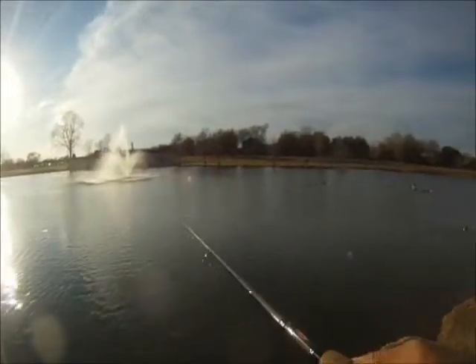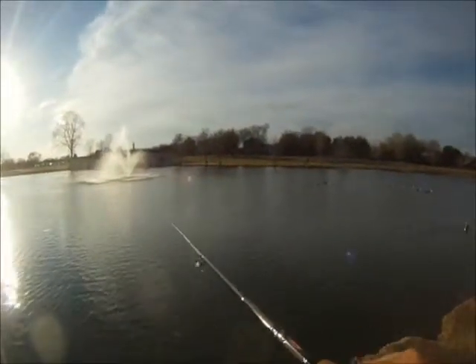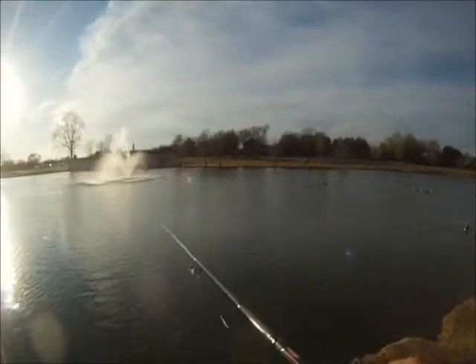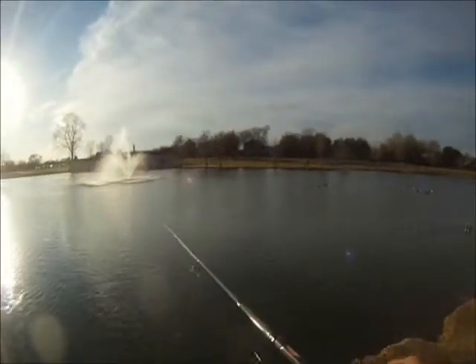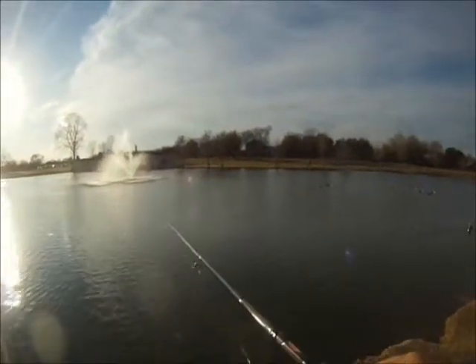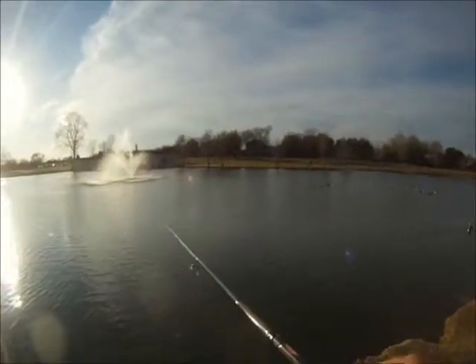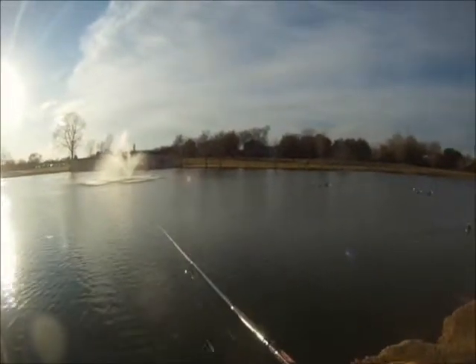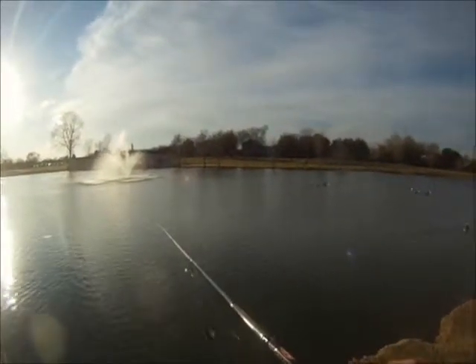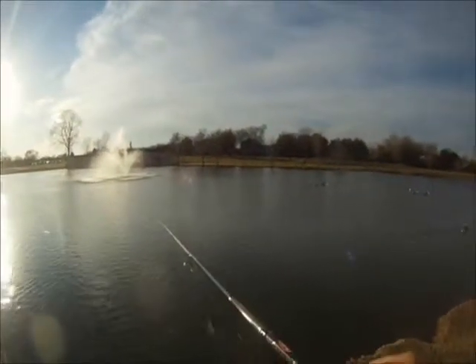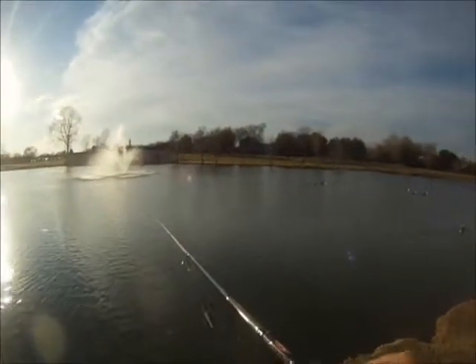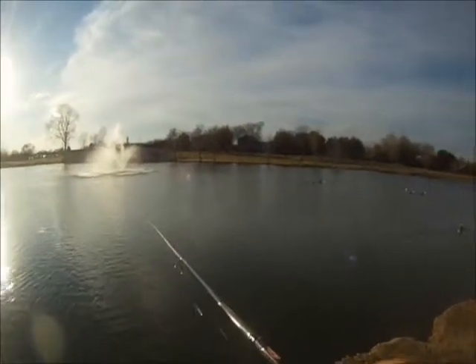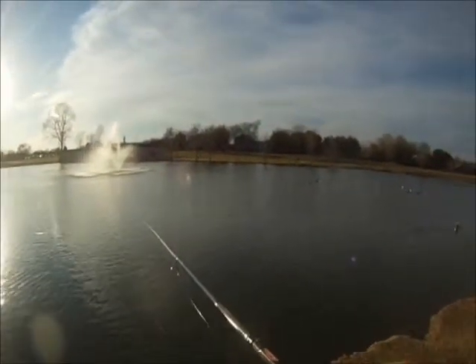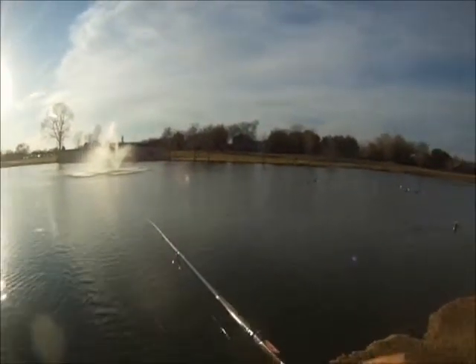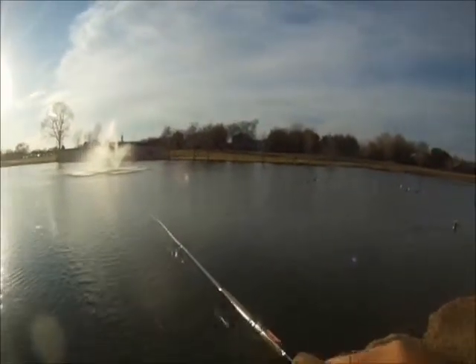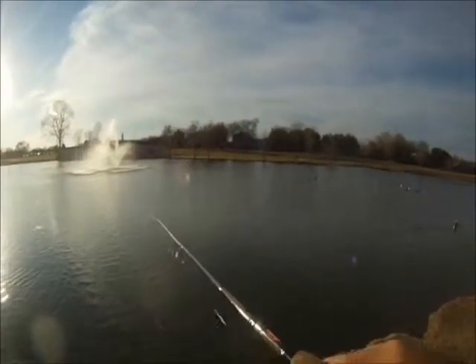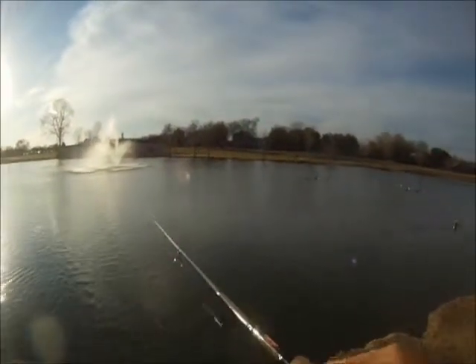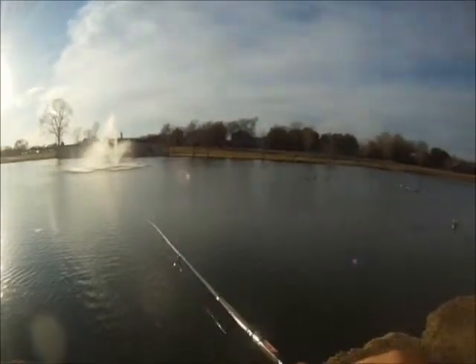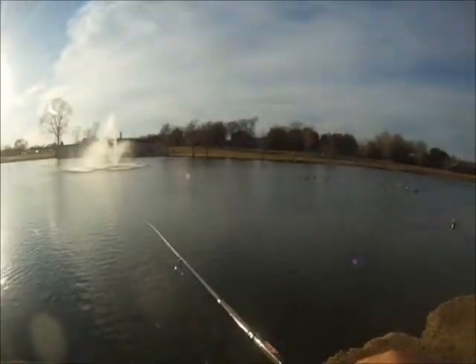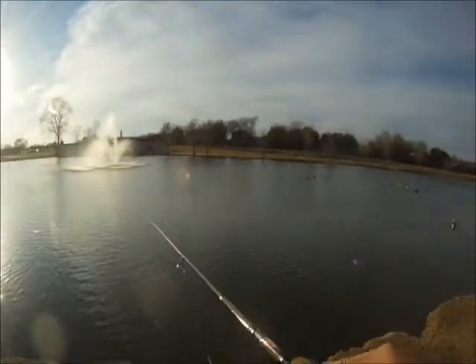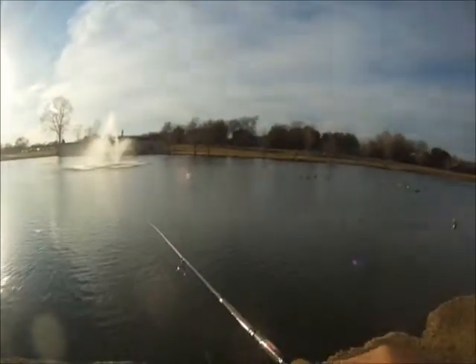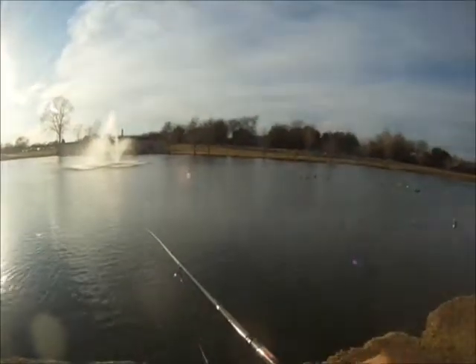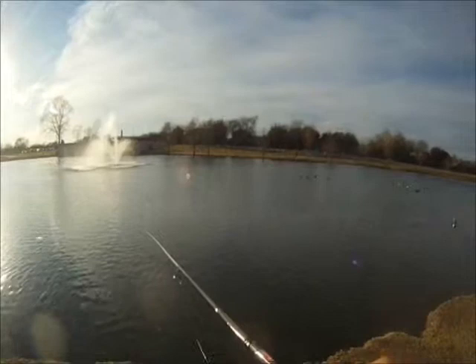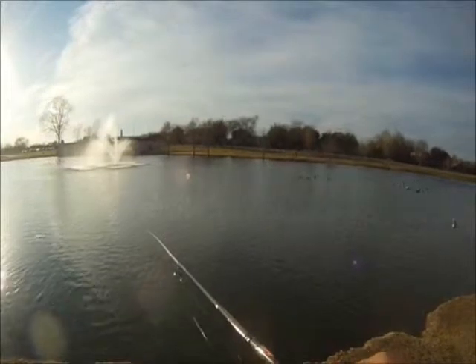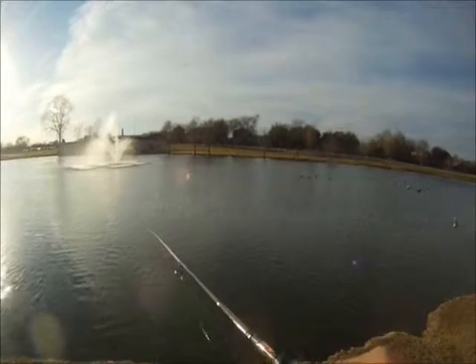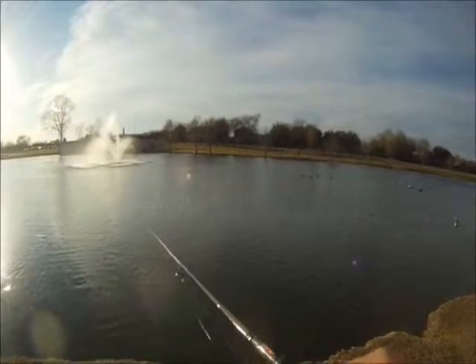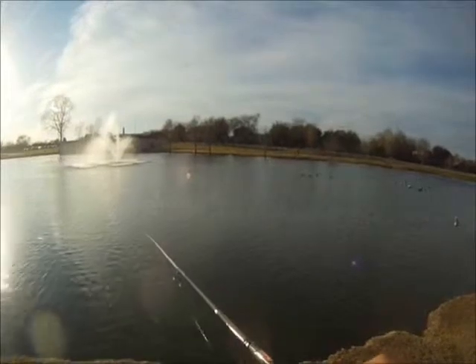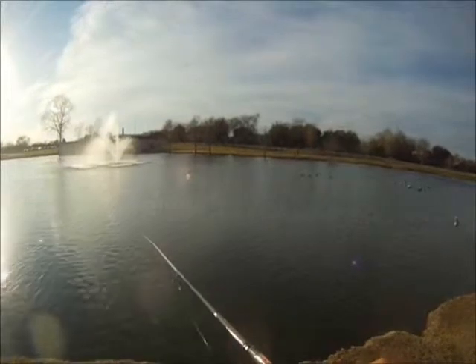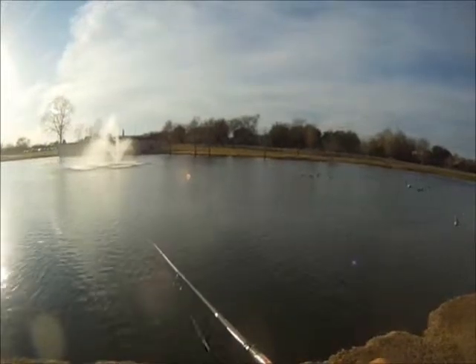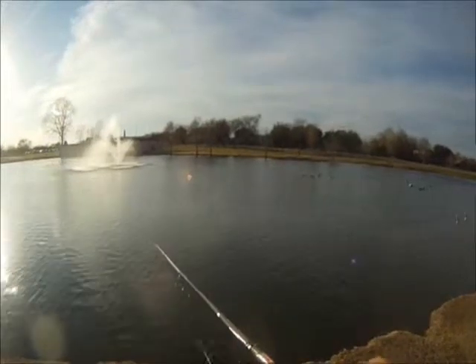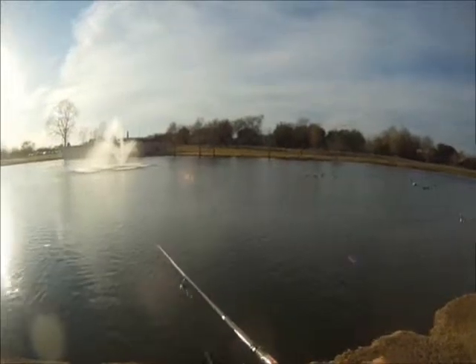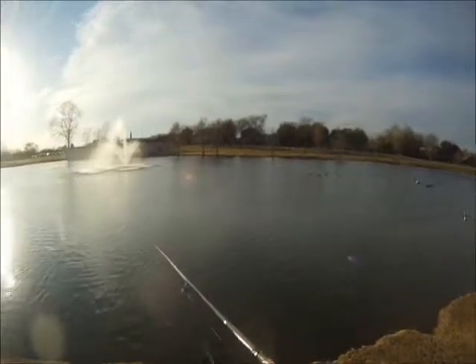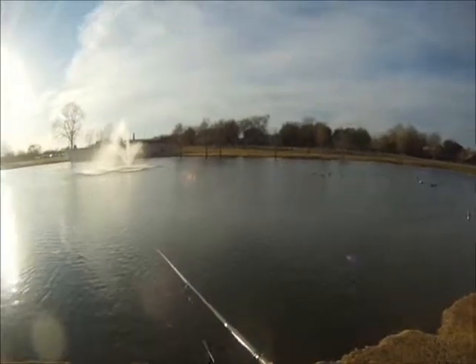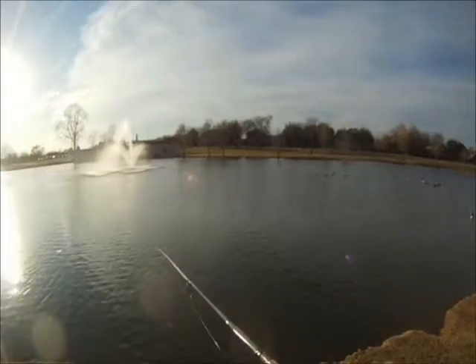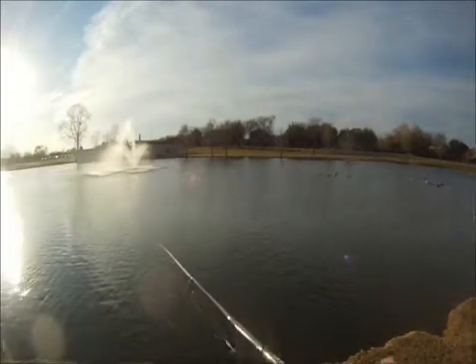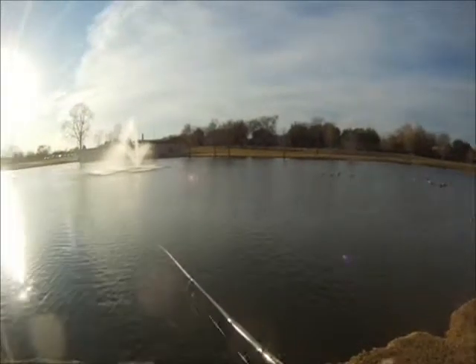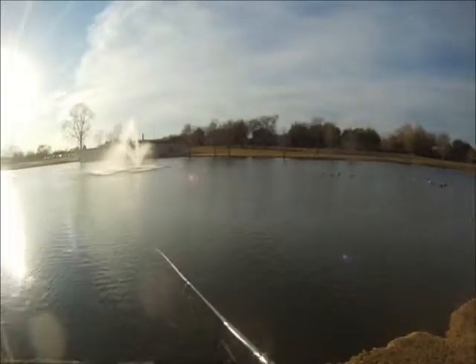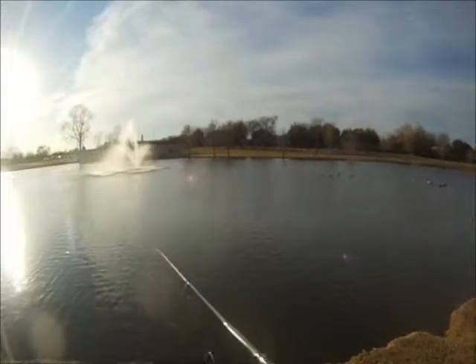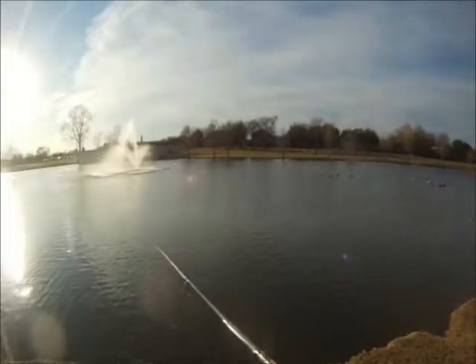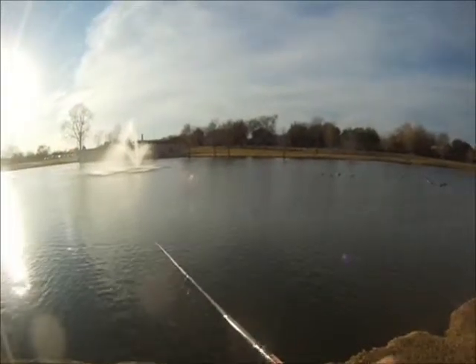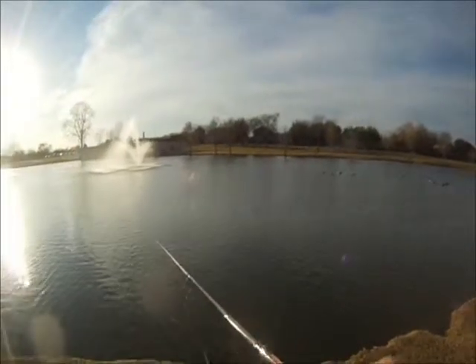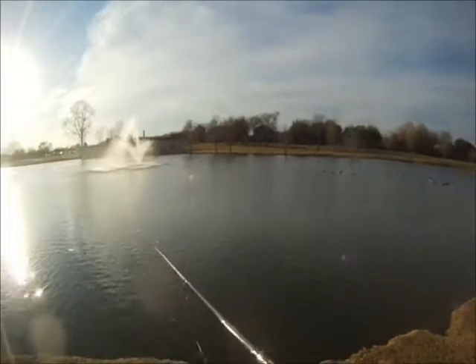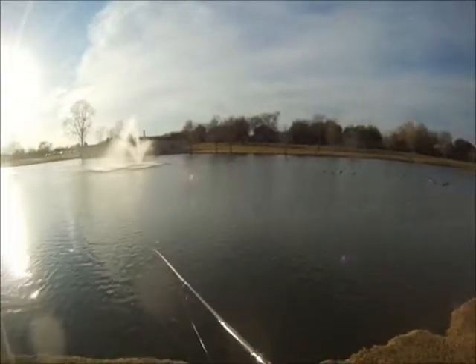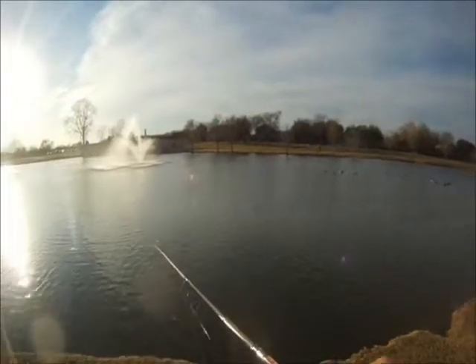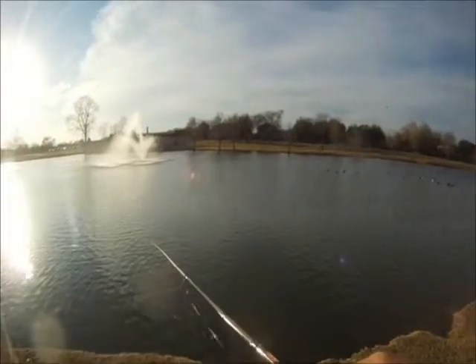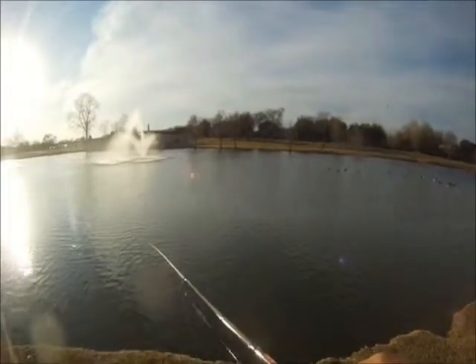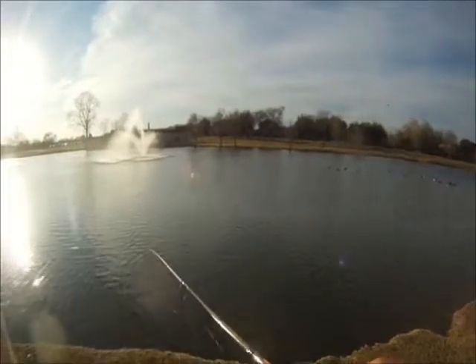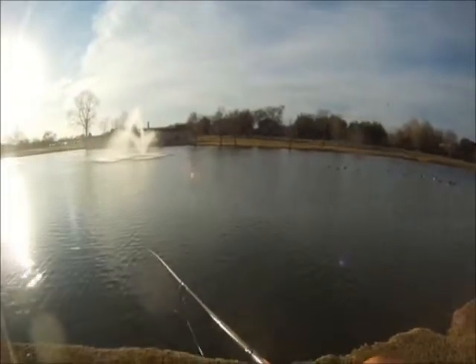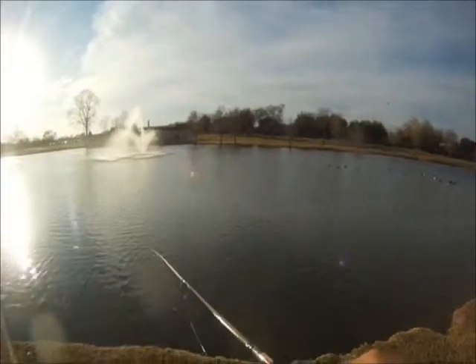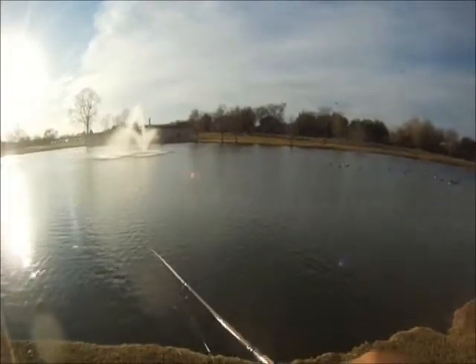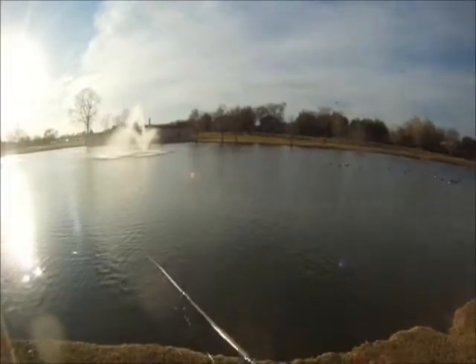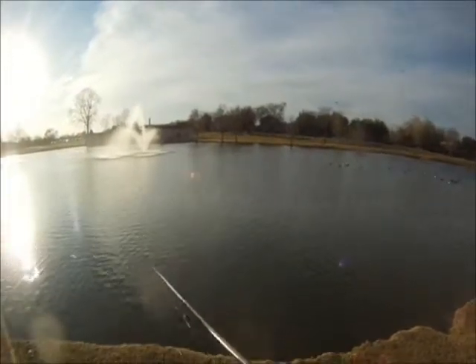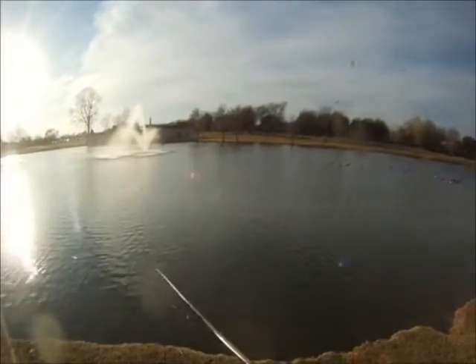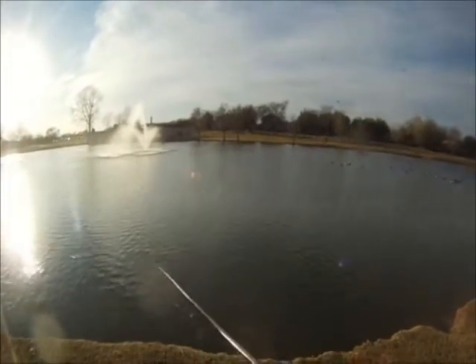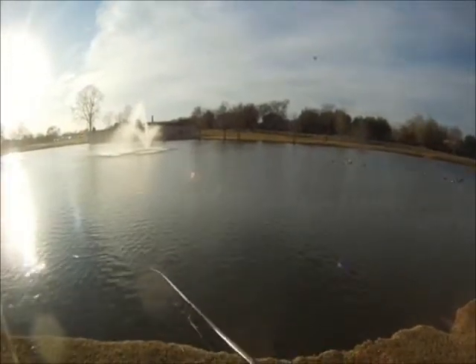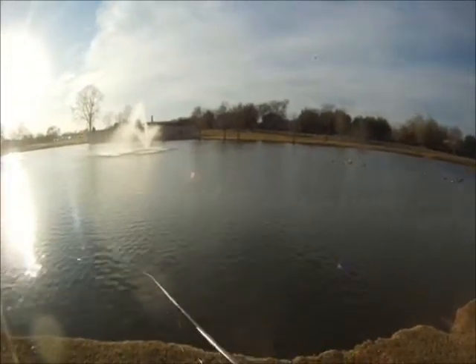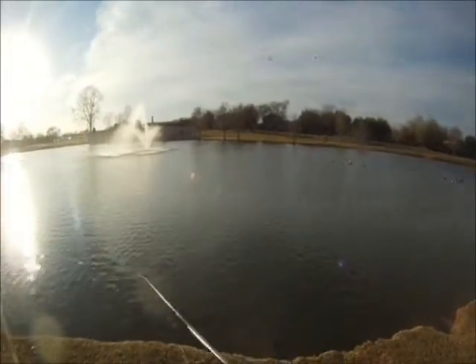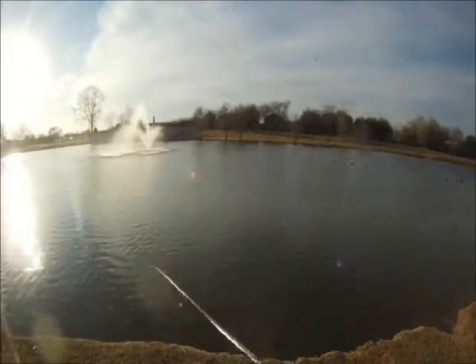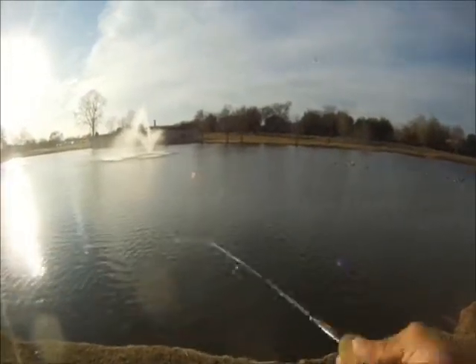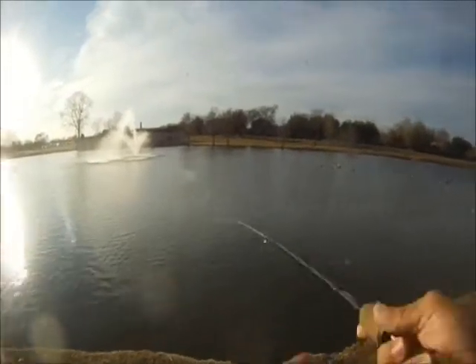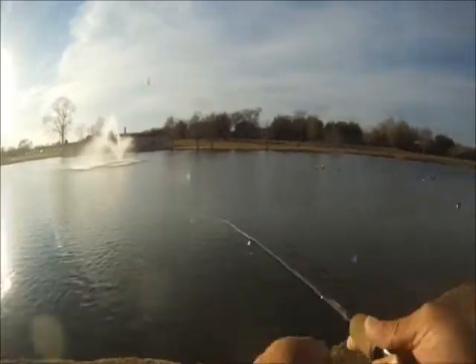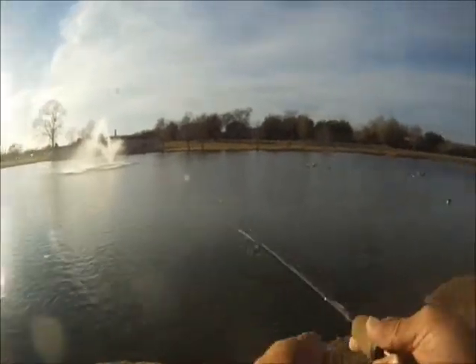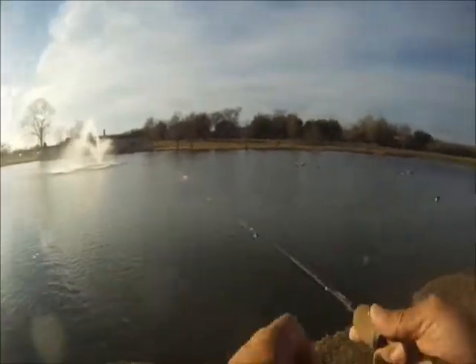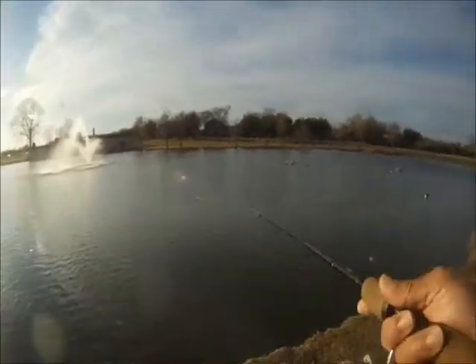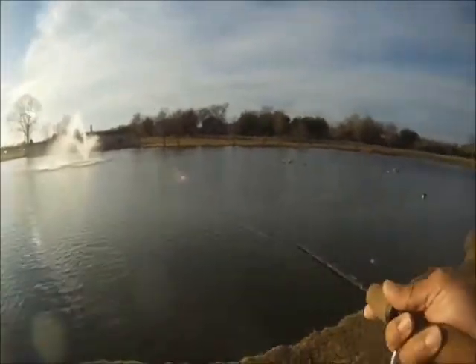And fairly consistent action. Steady retrieve, they would hit it, and just bring them right in.